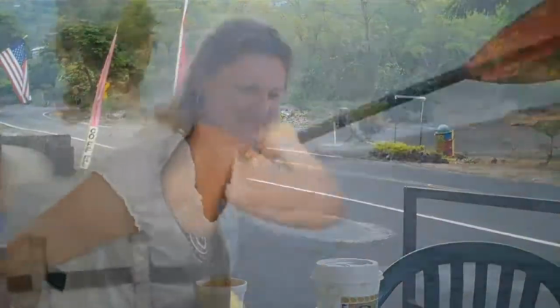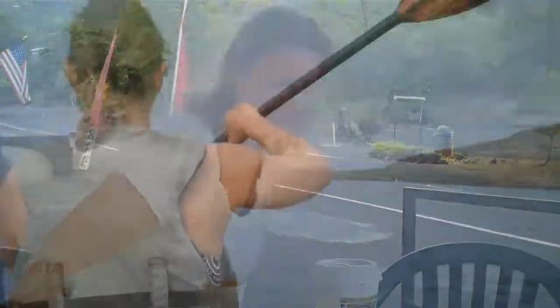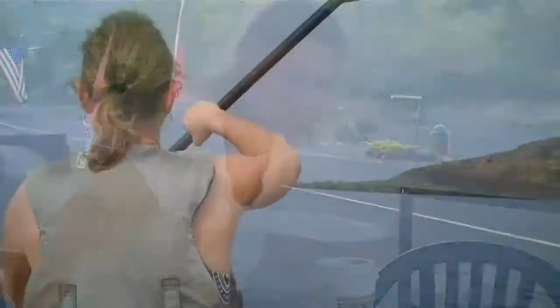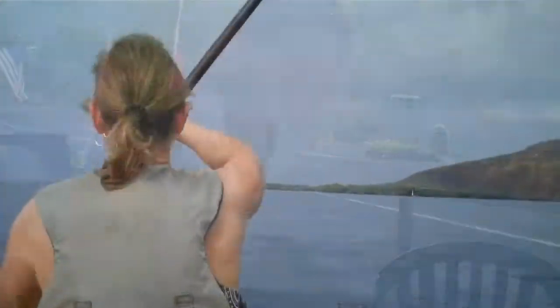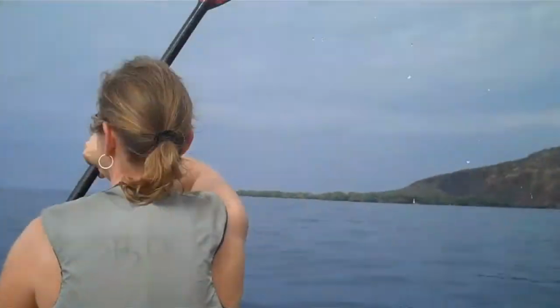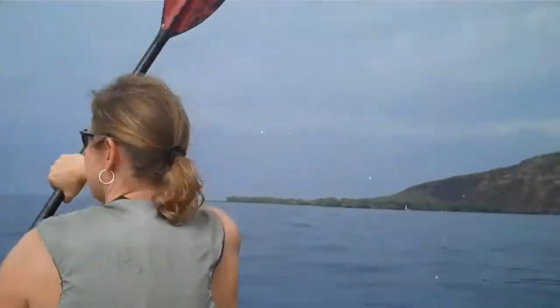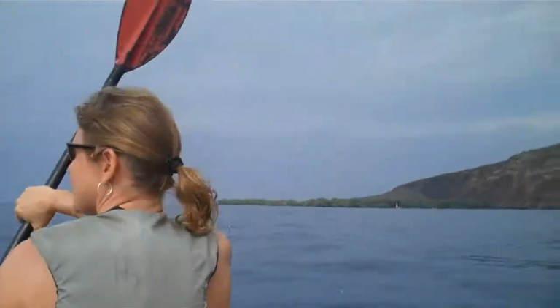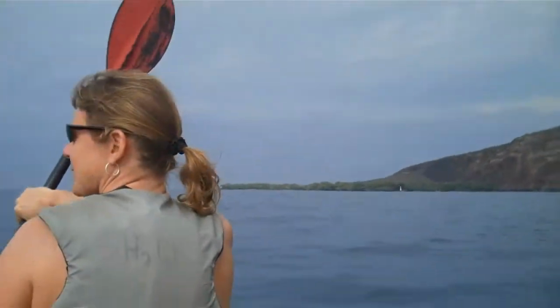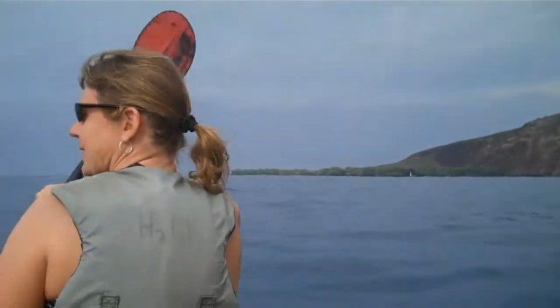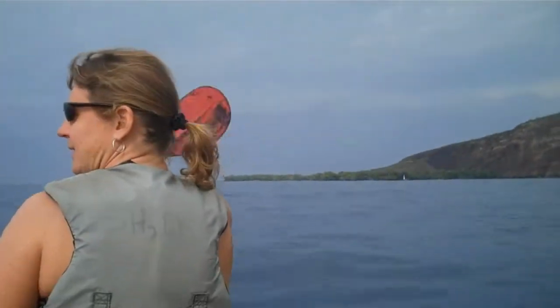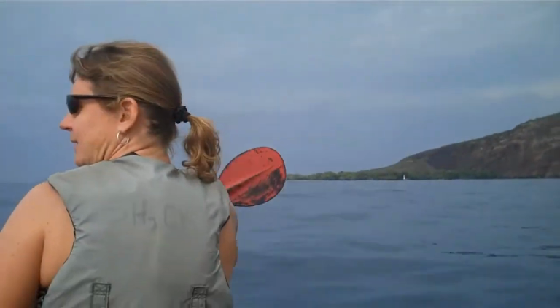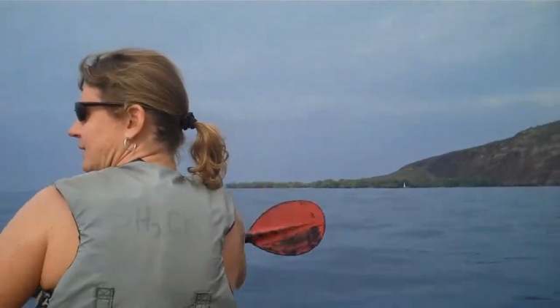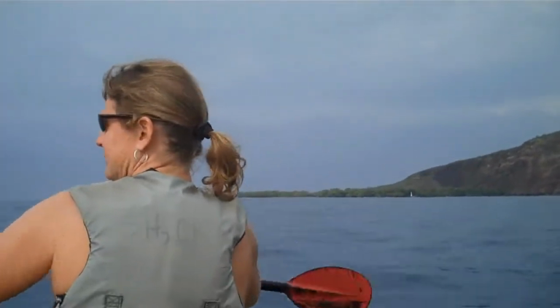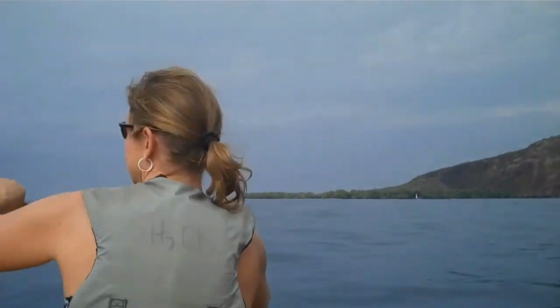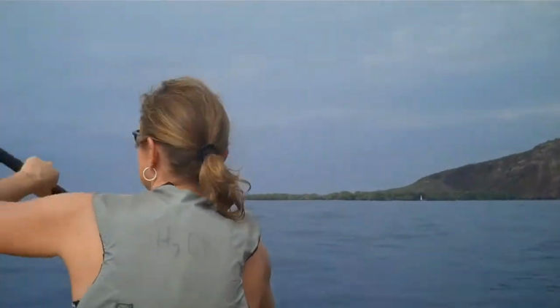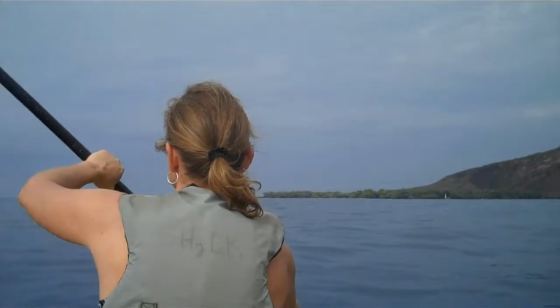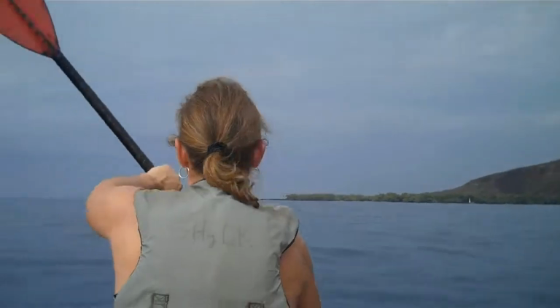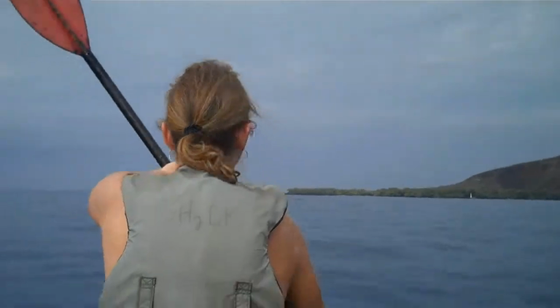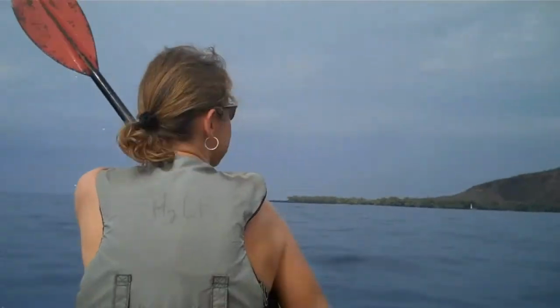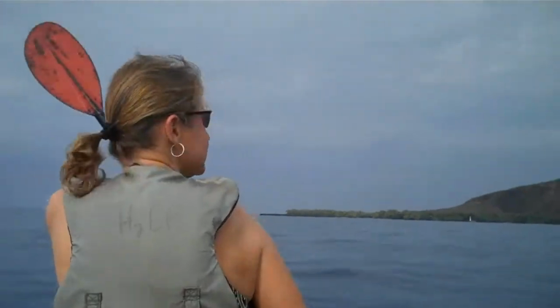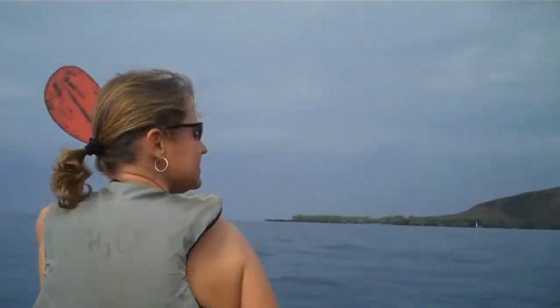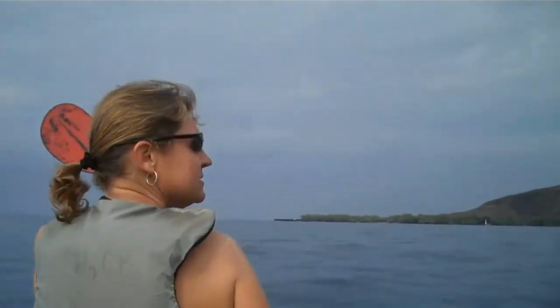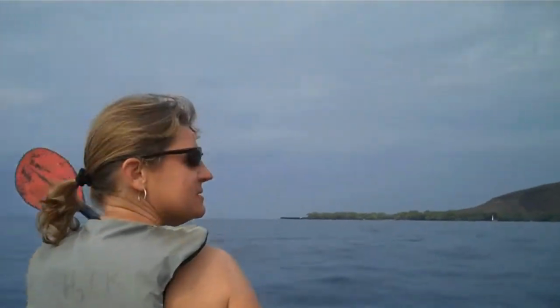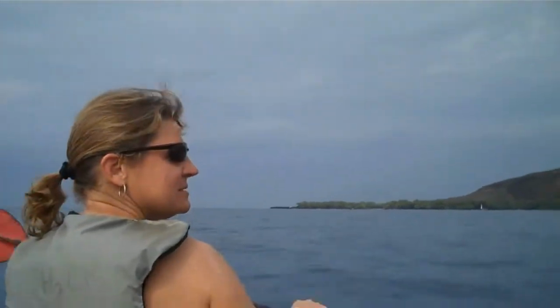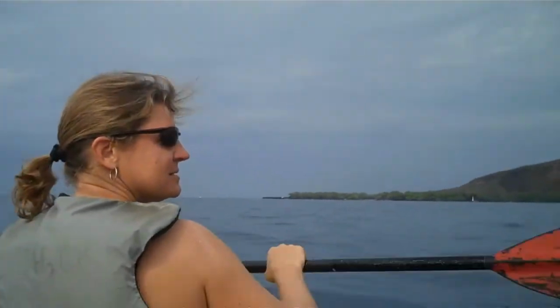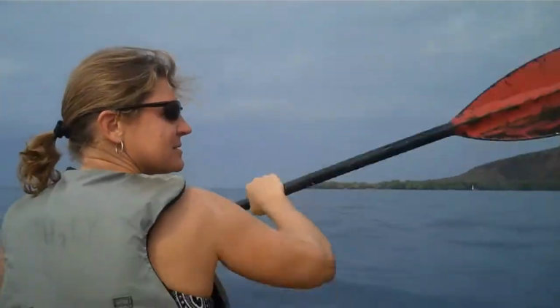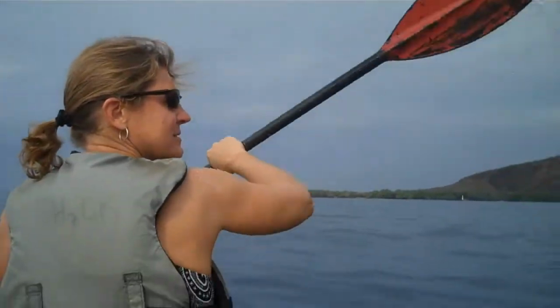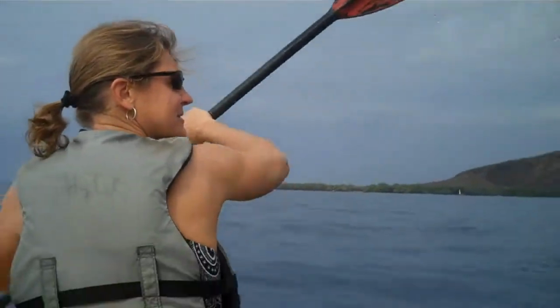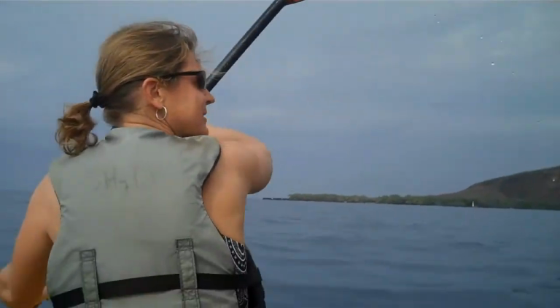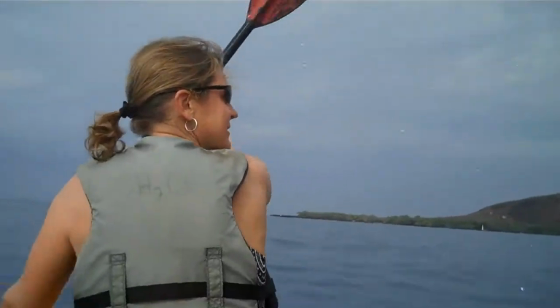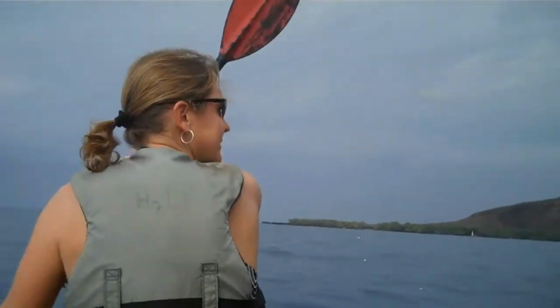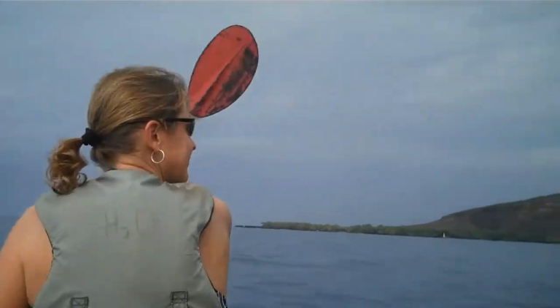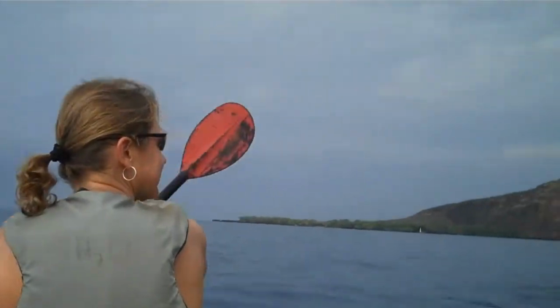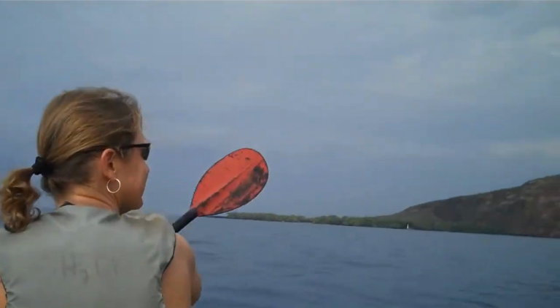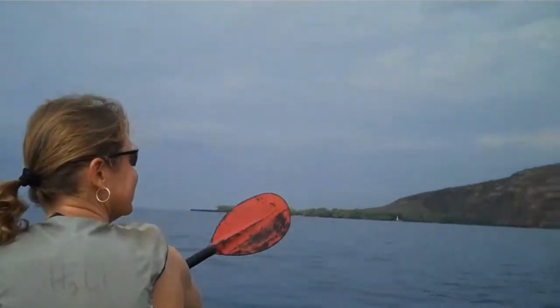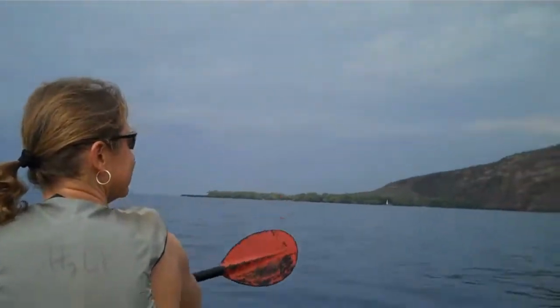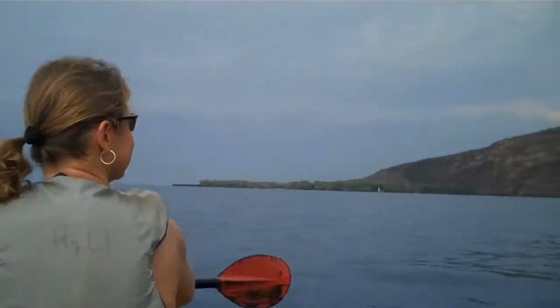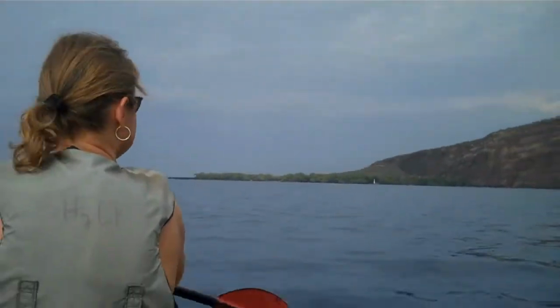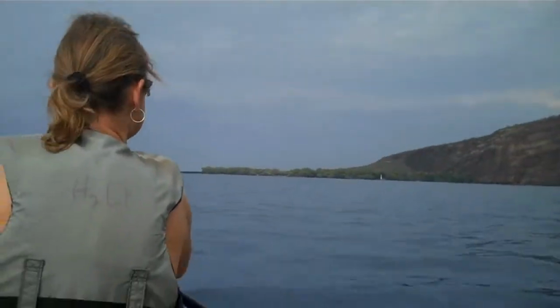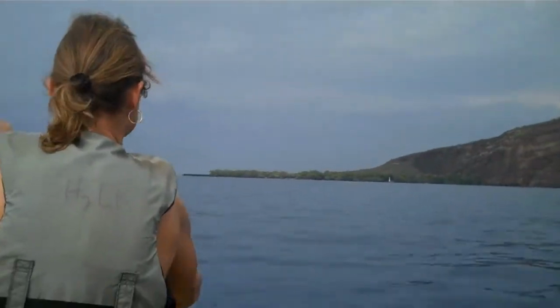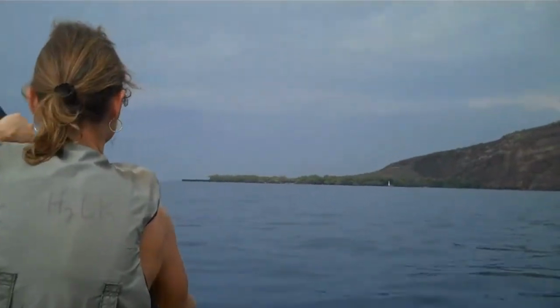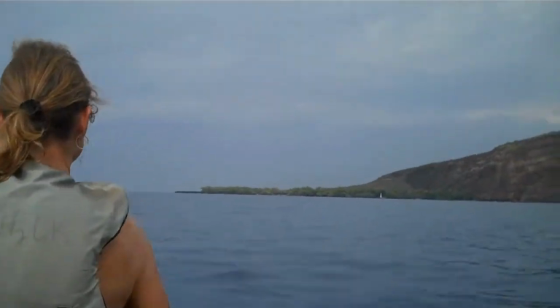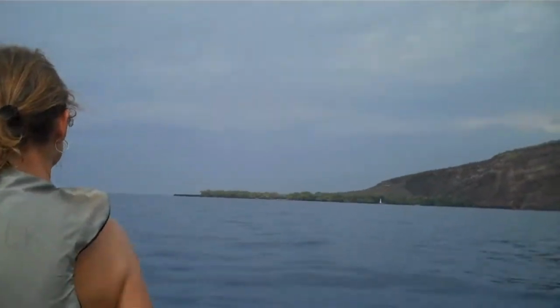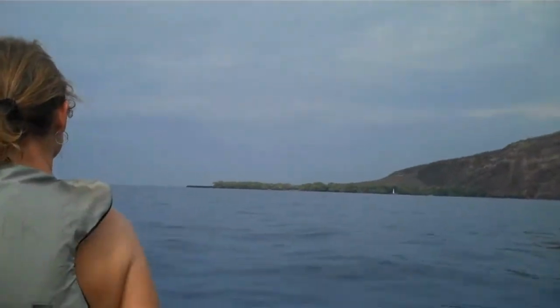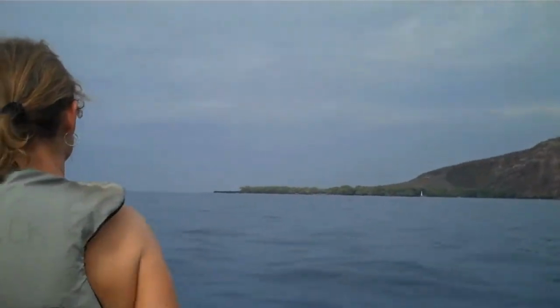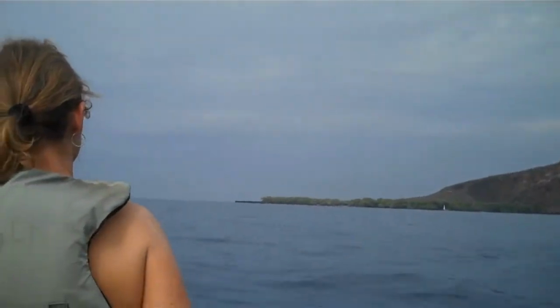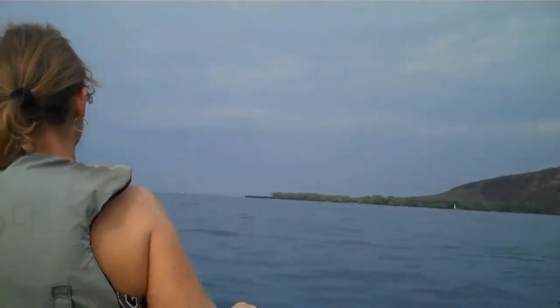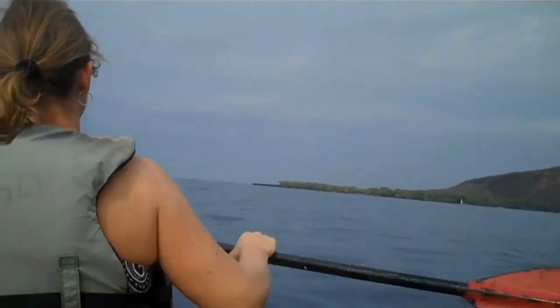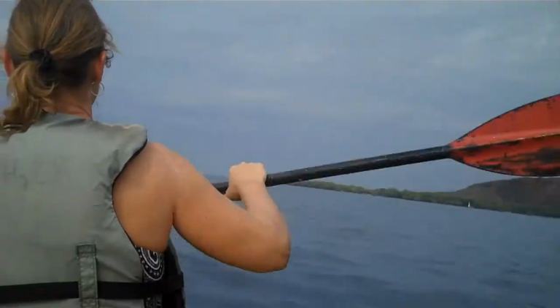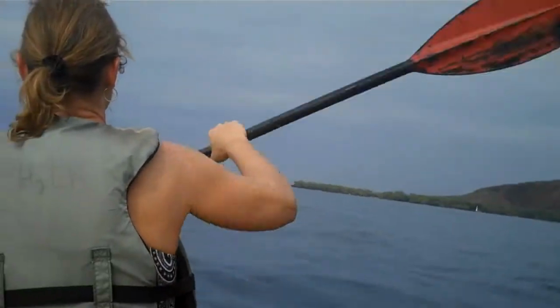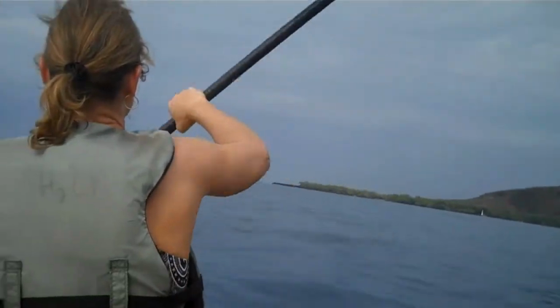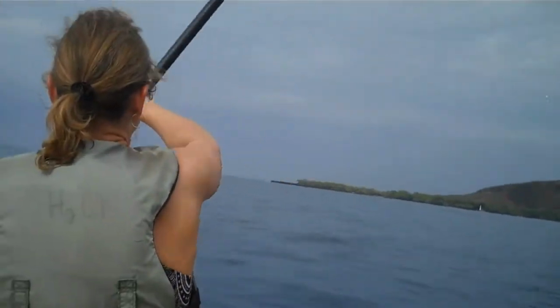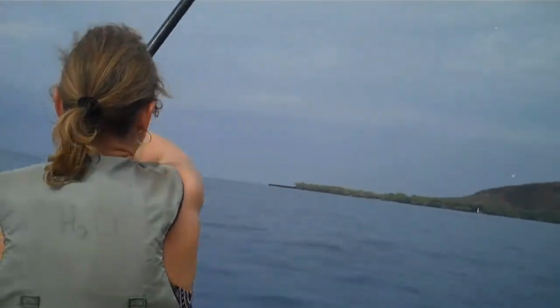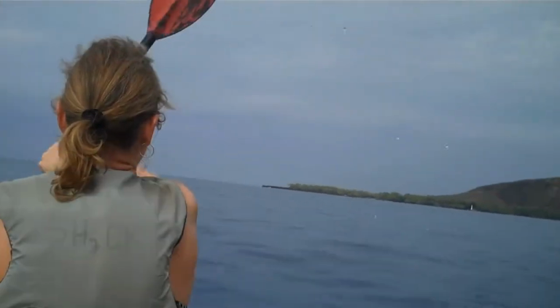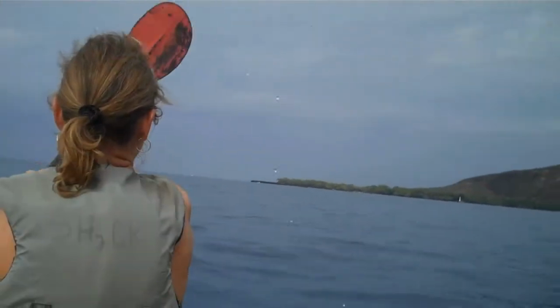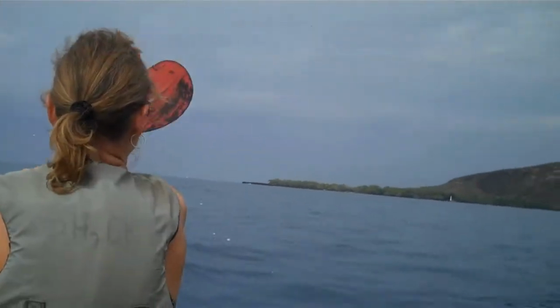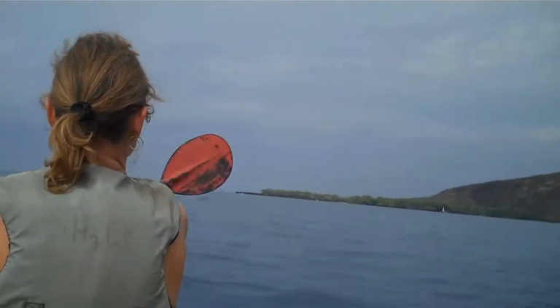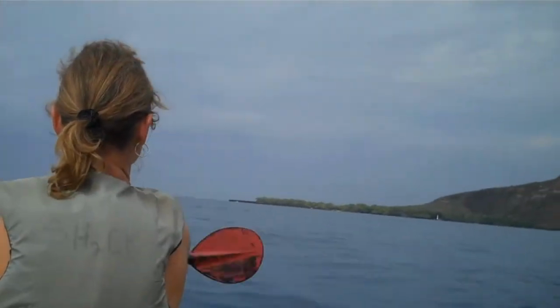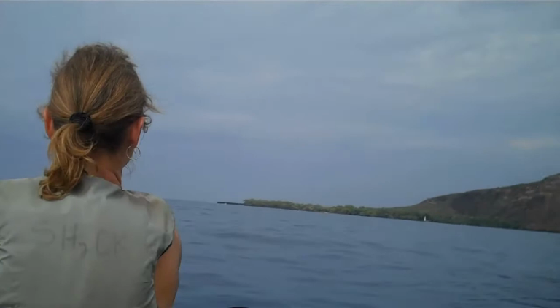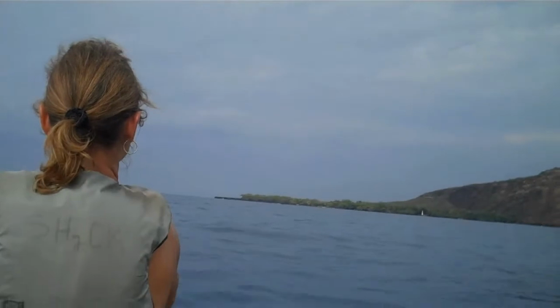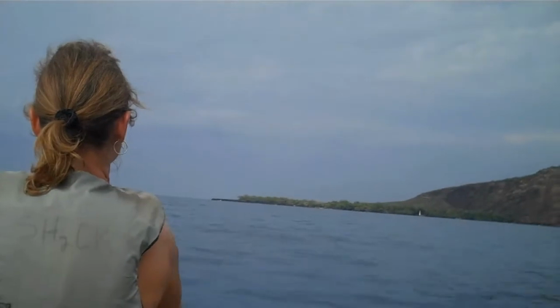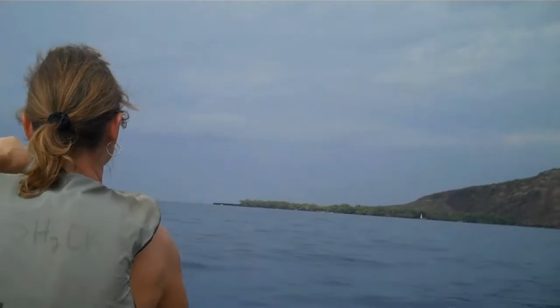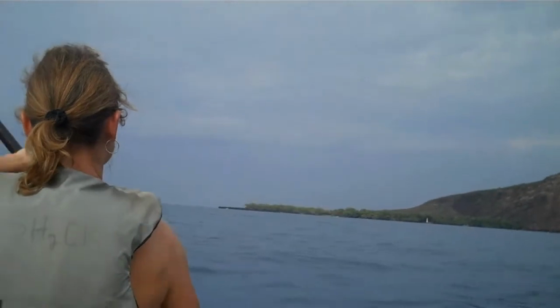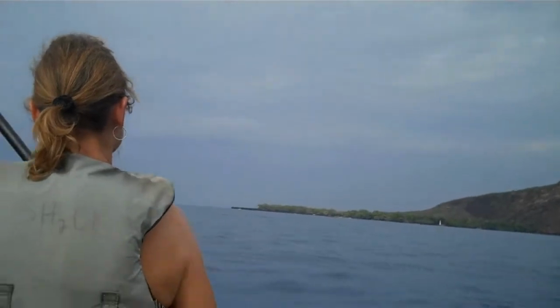Working on our upper body — at least one of us. We're headed out to Cook's monument.